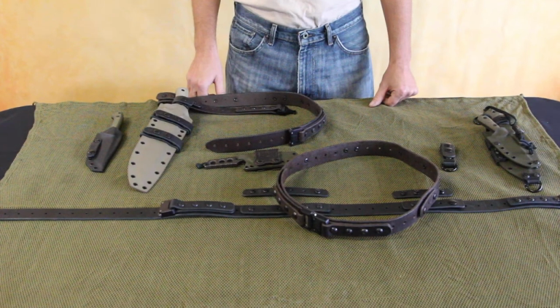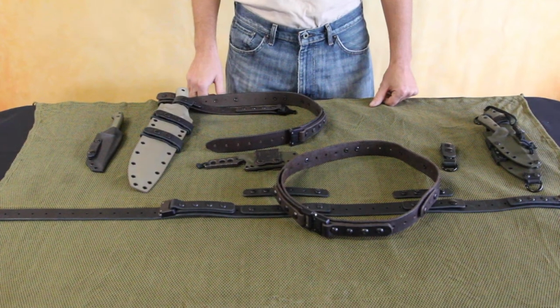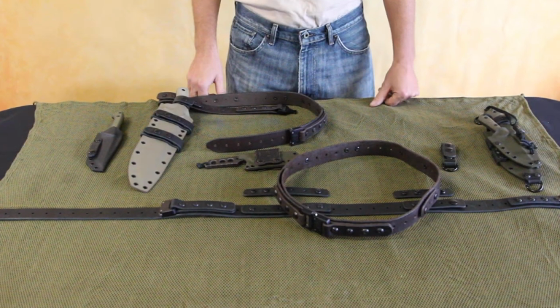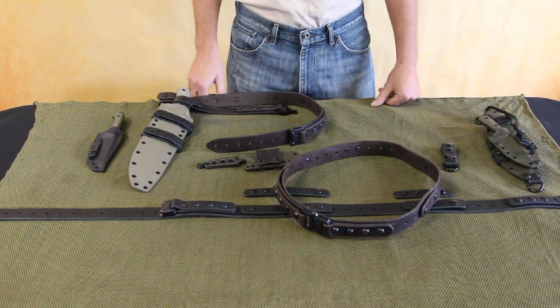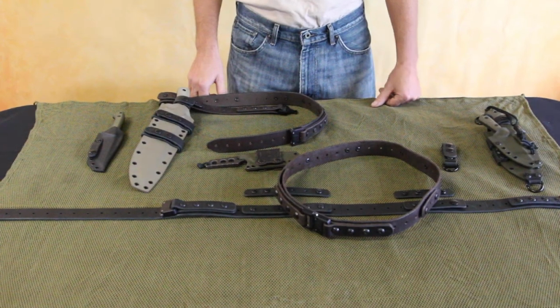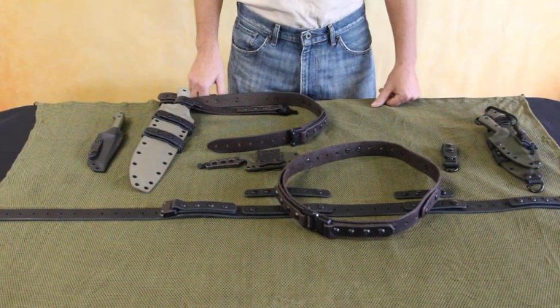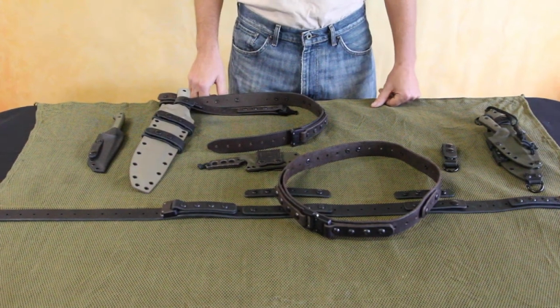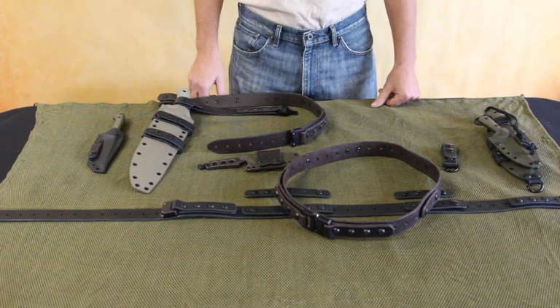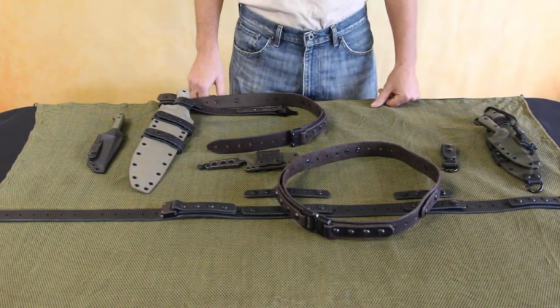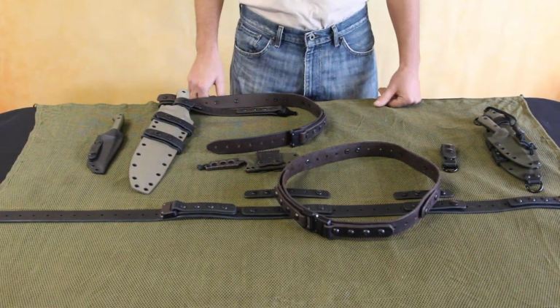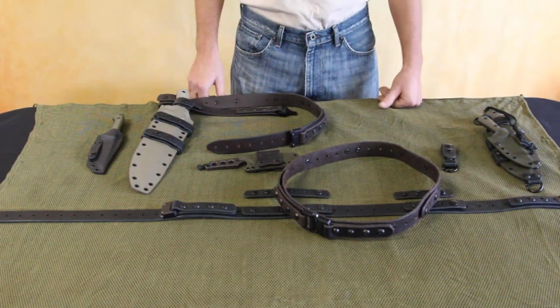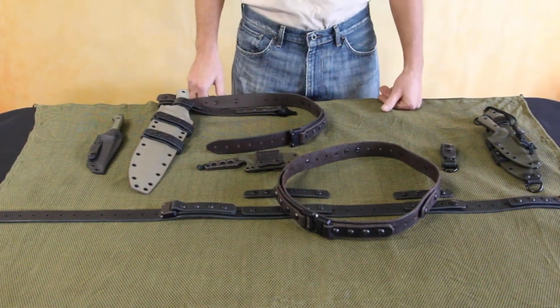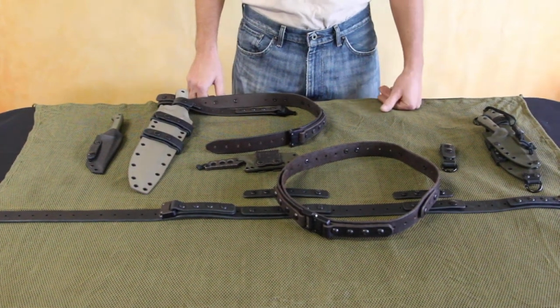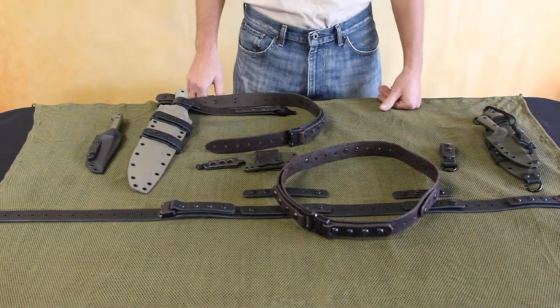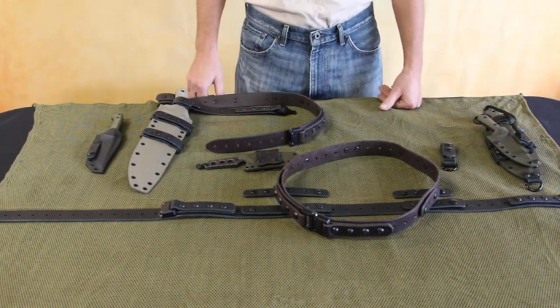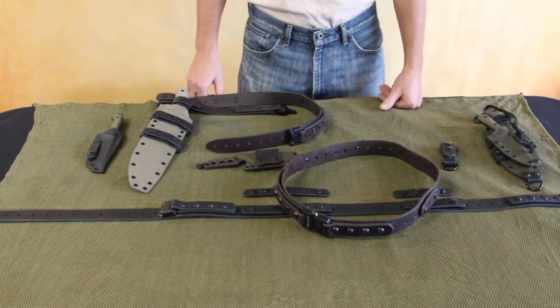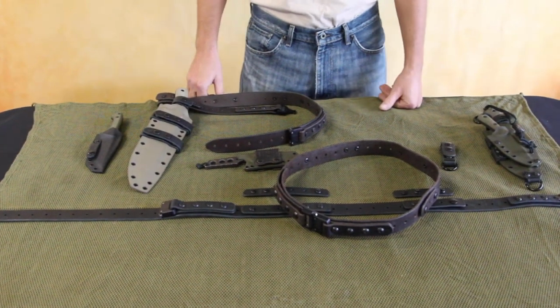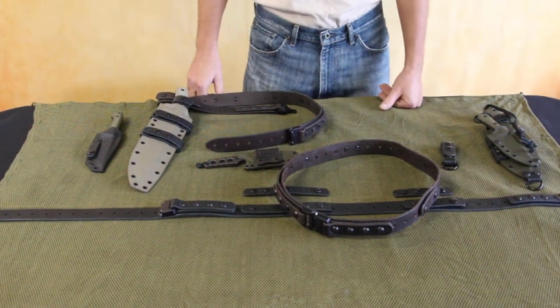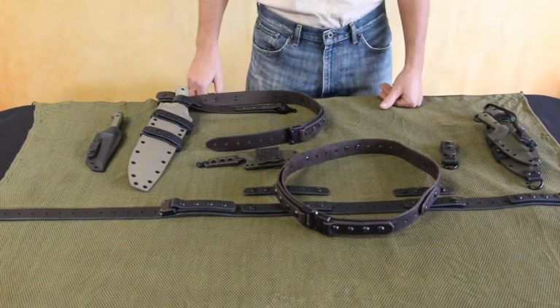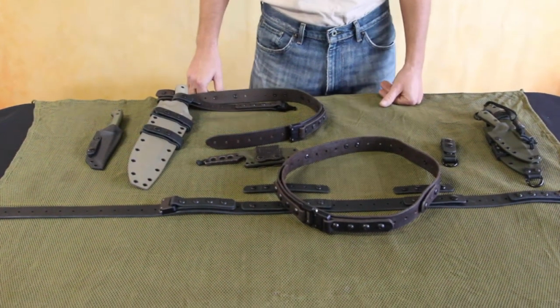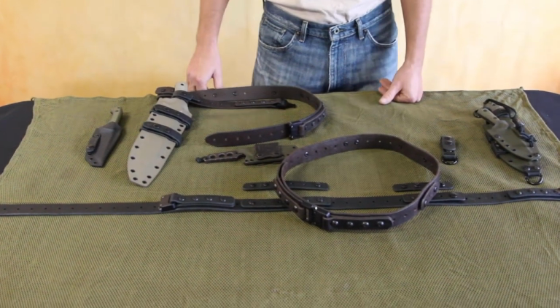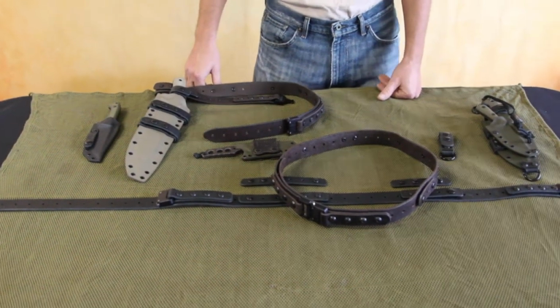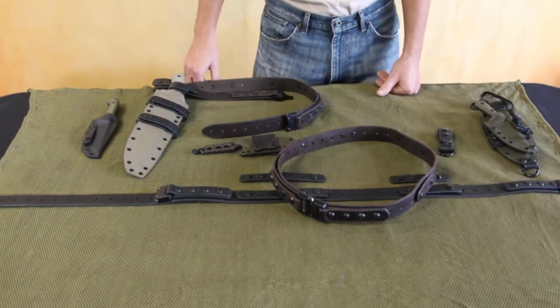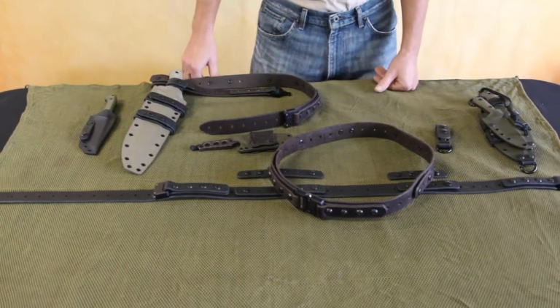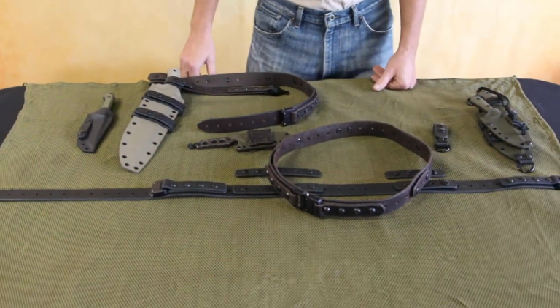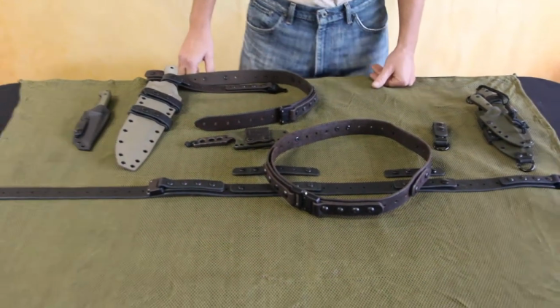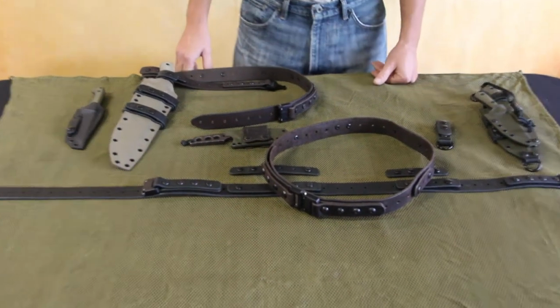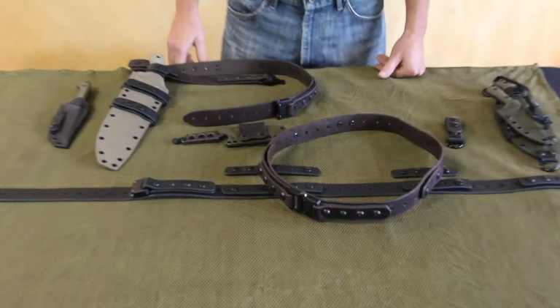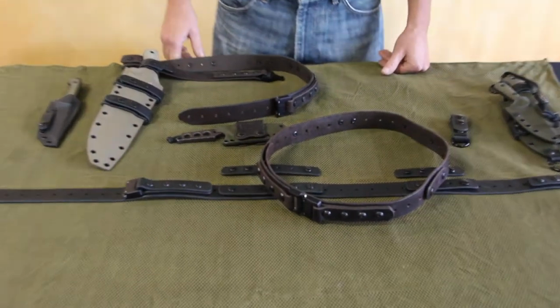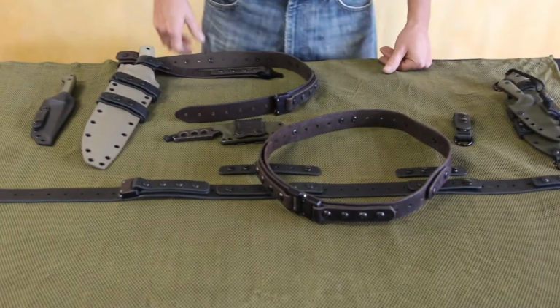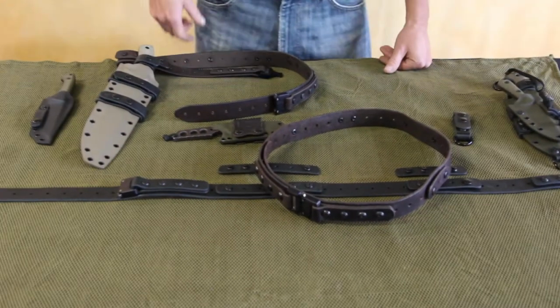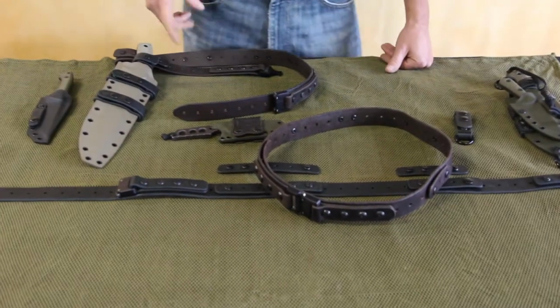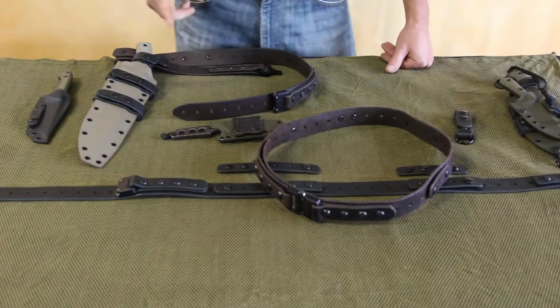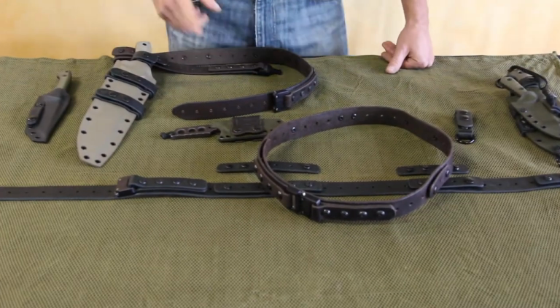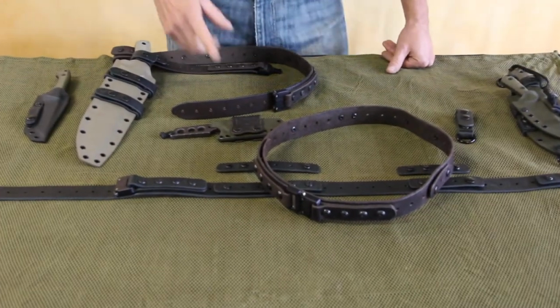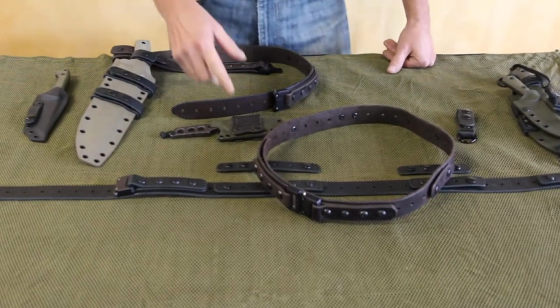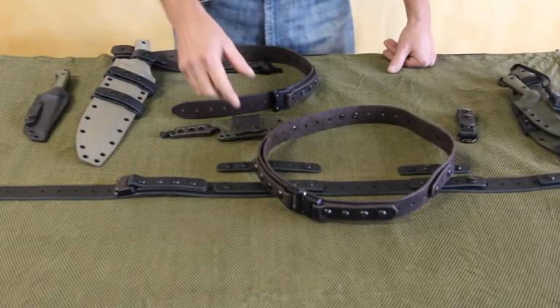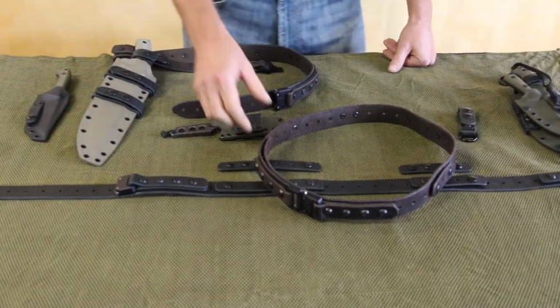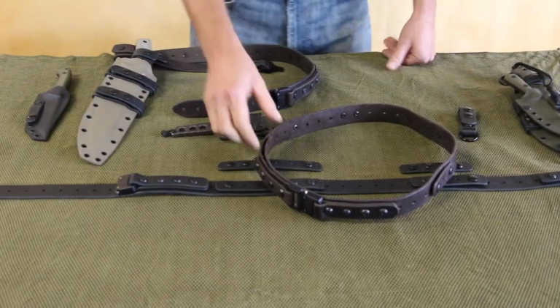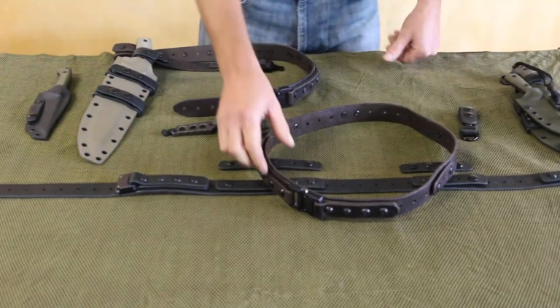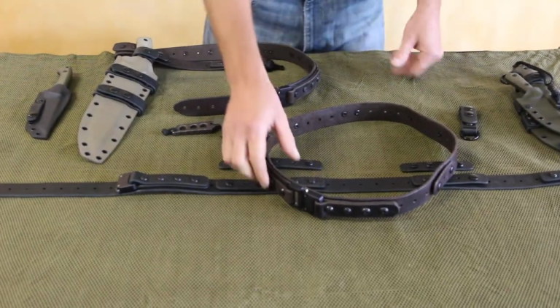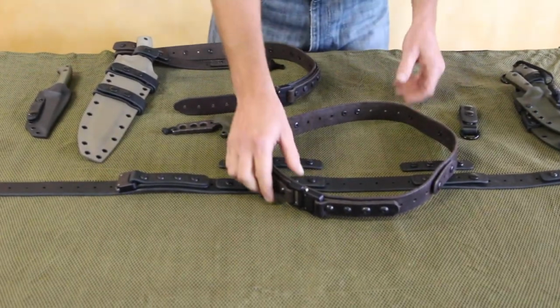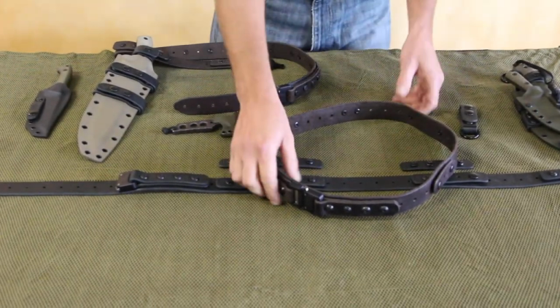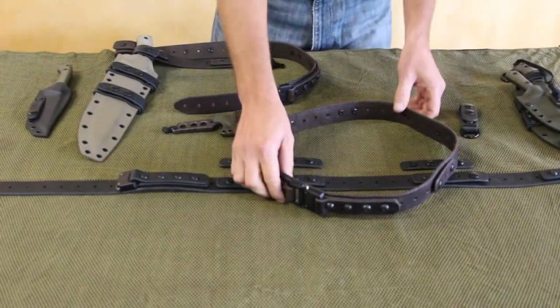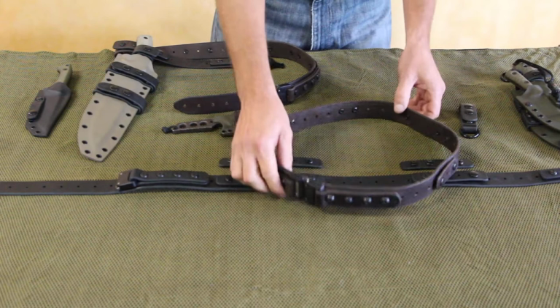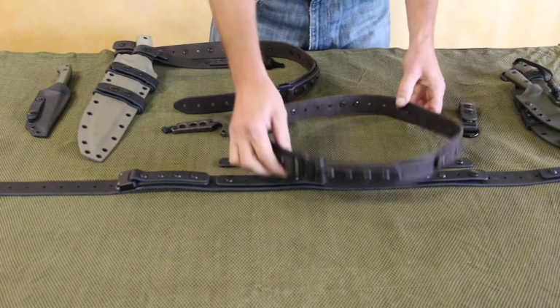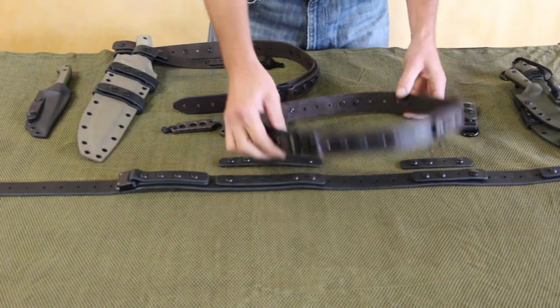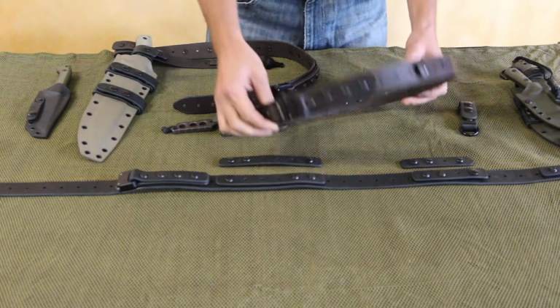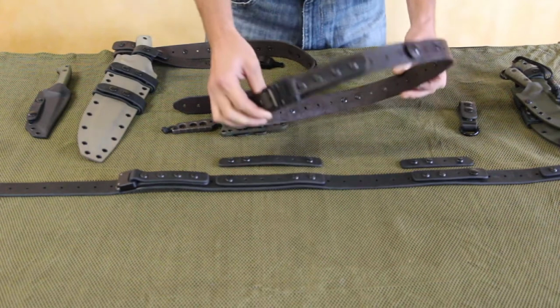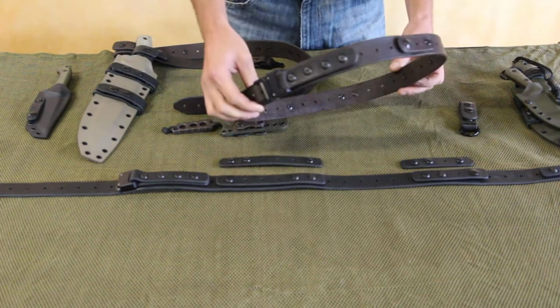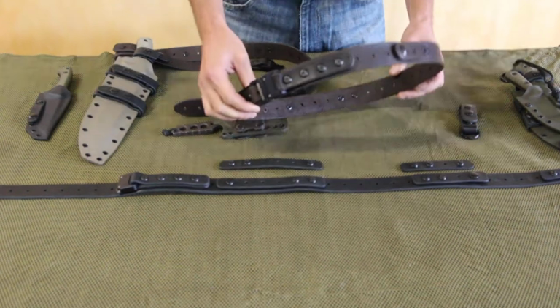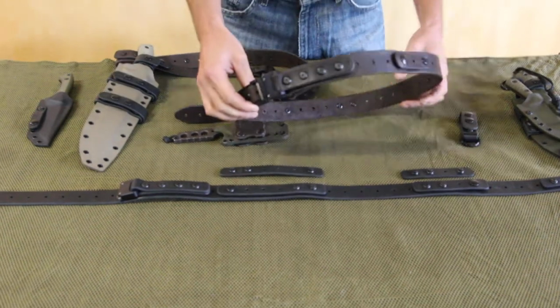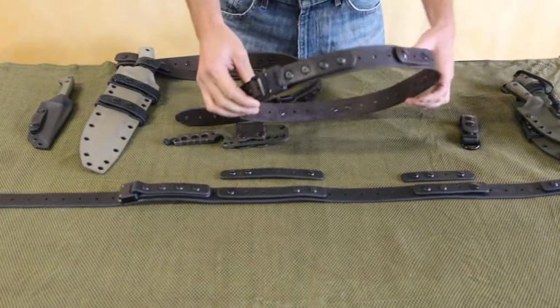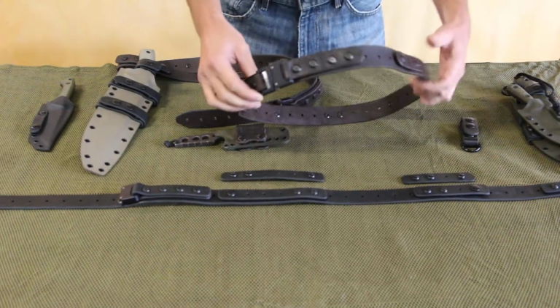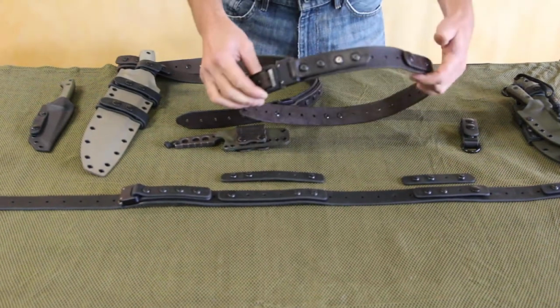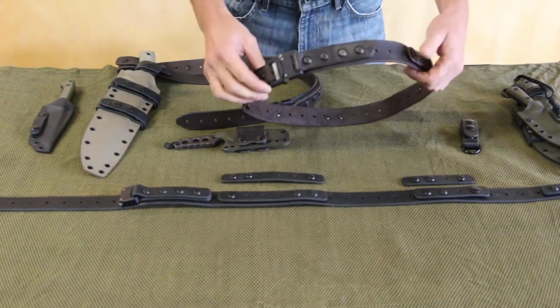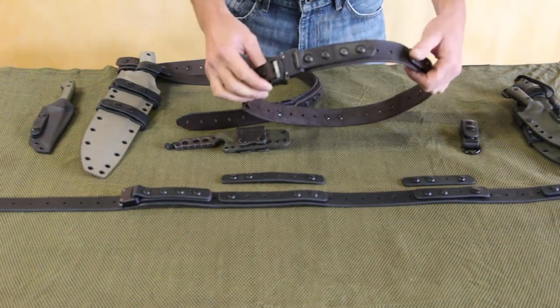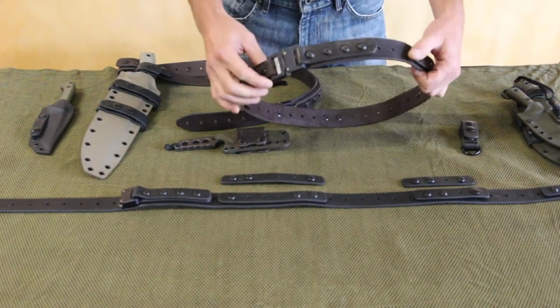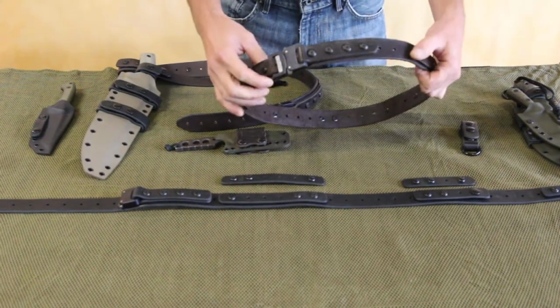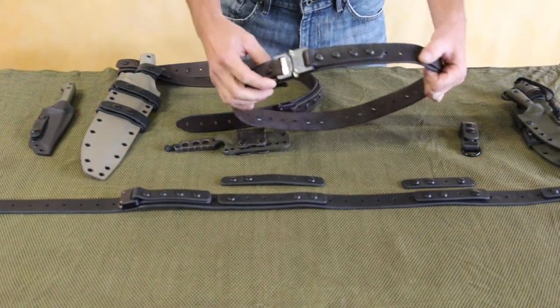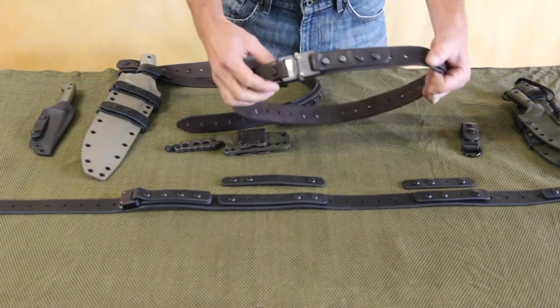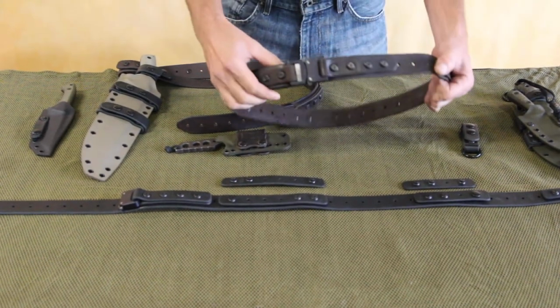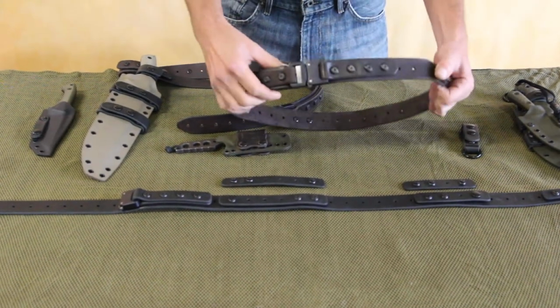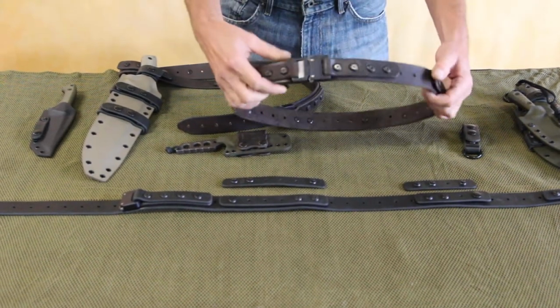Hi, this is Alan Miller from Miller Brothers Blades. Today we're looking at our new leather belt we've got on our website.